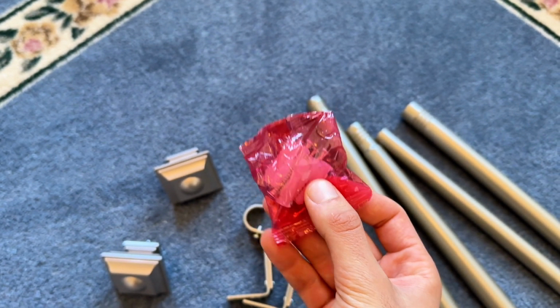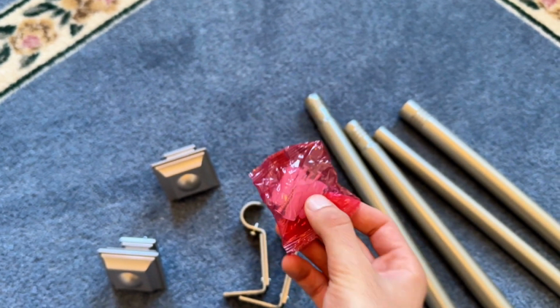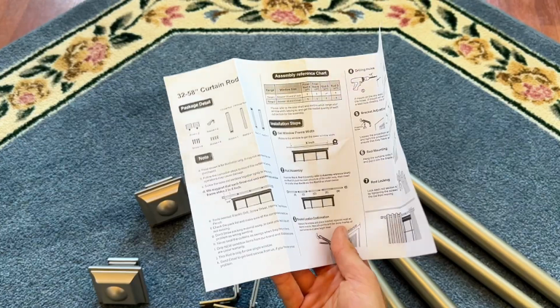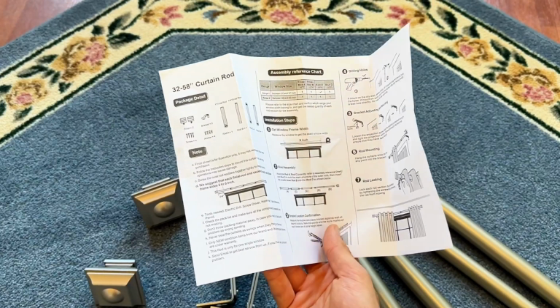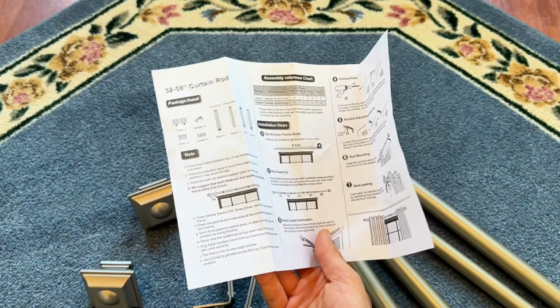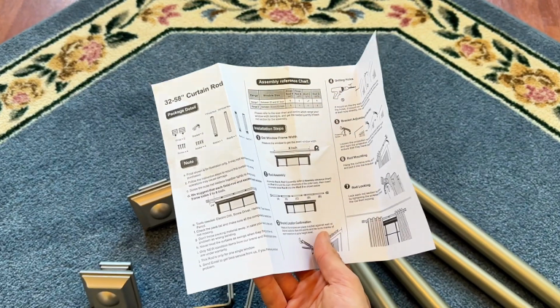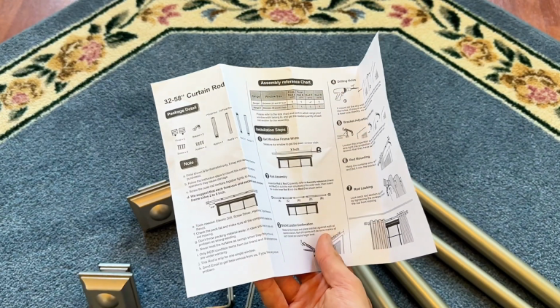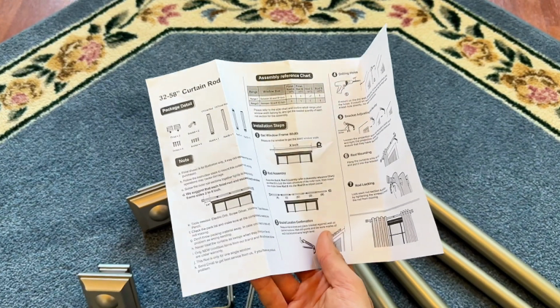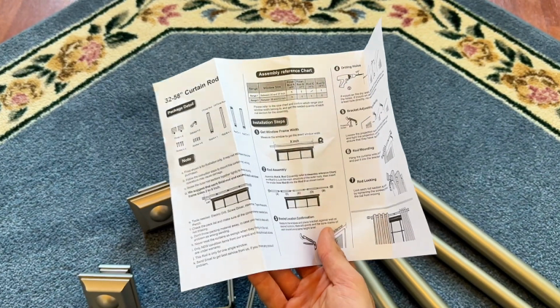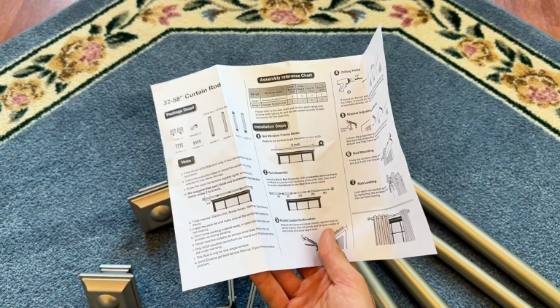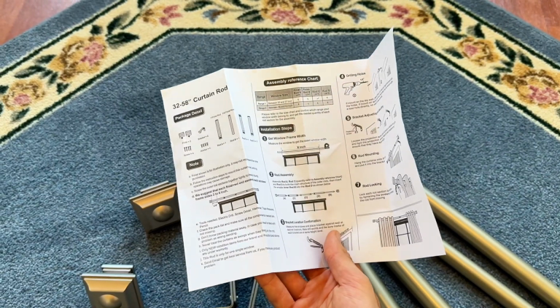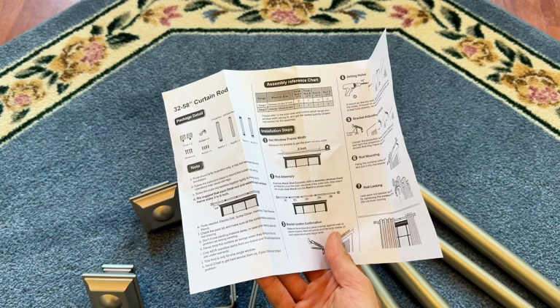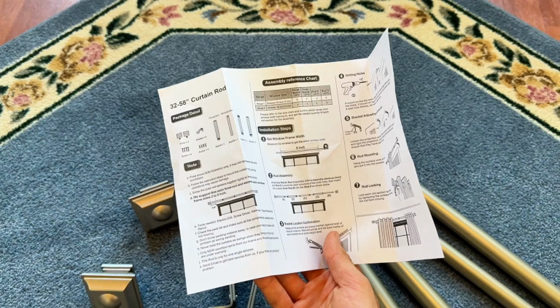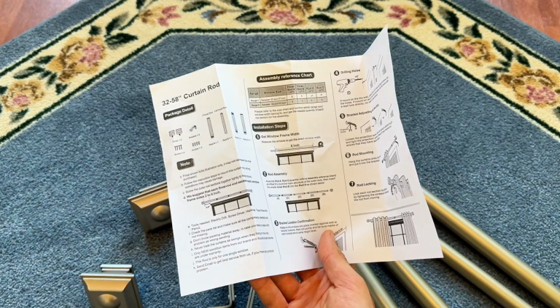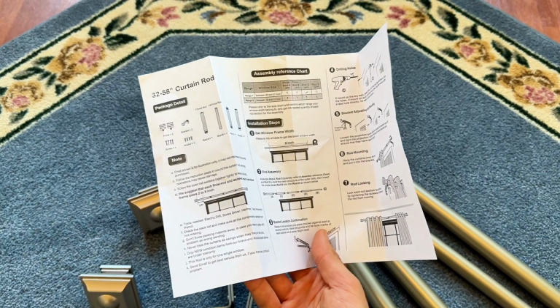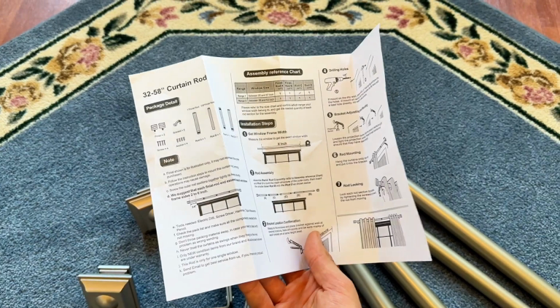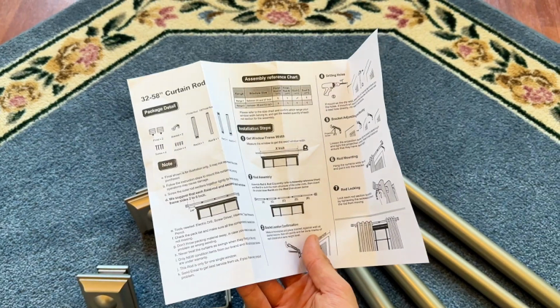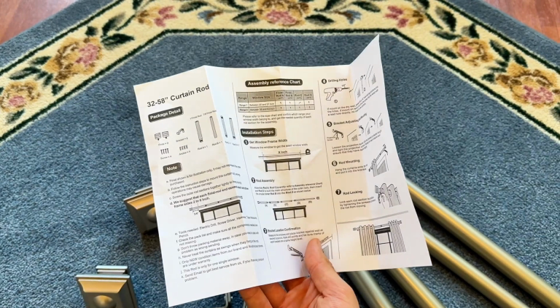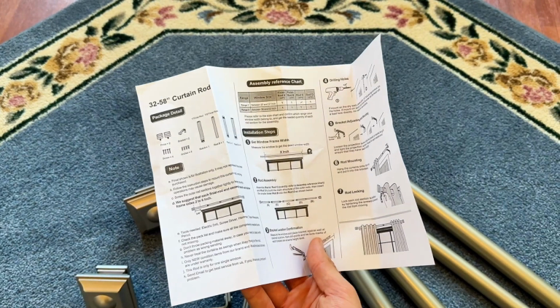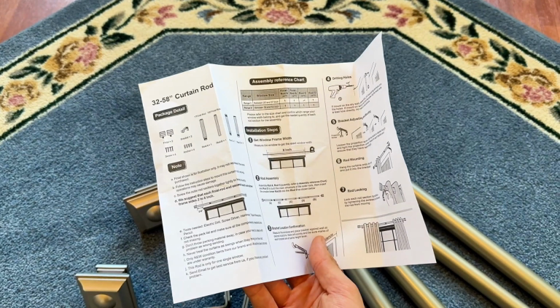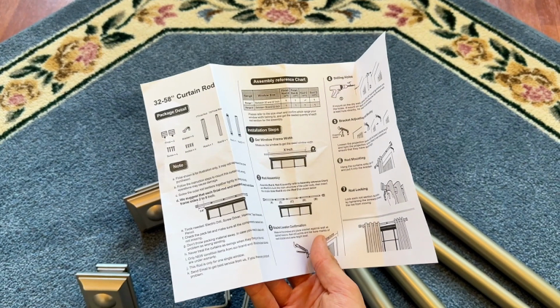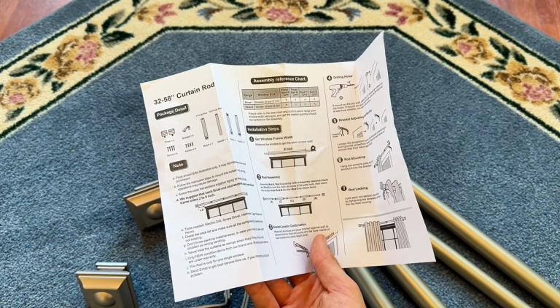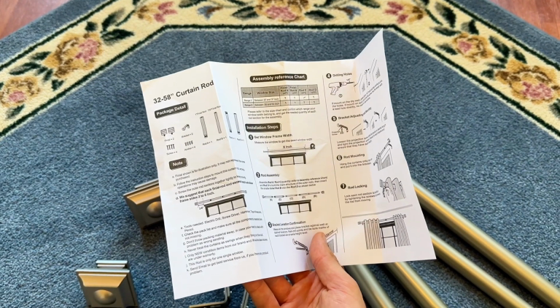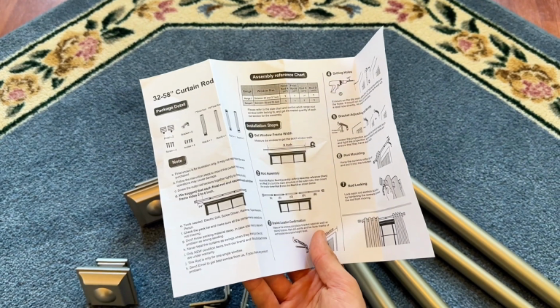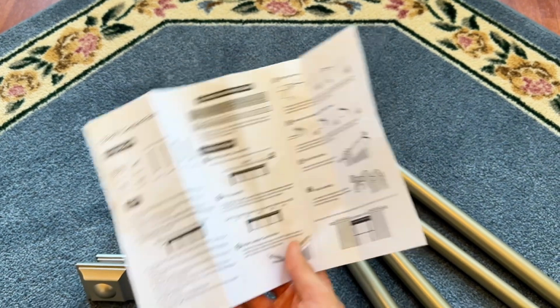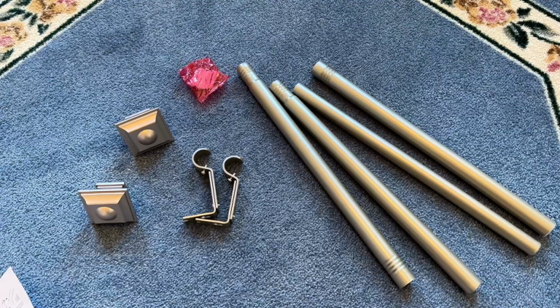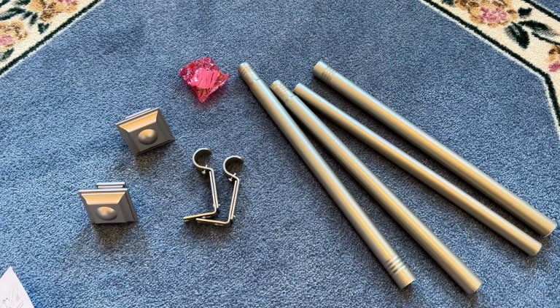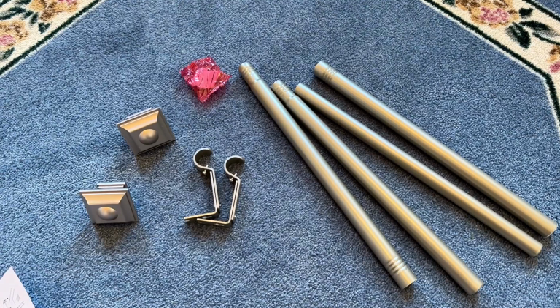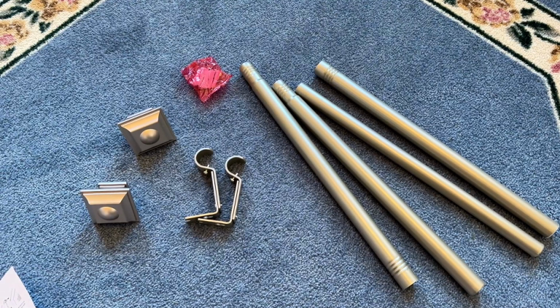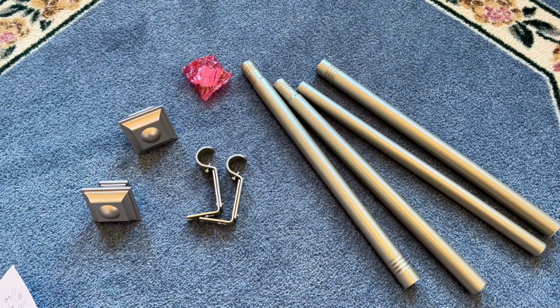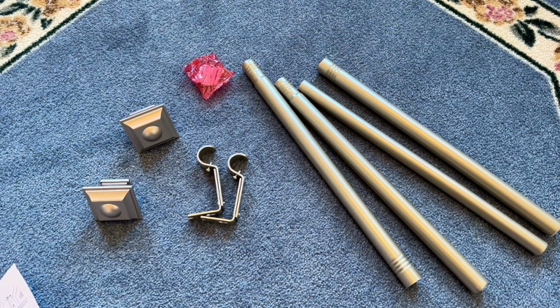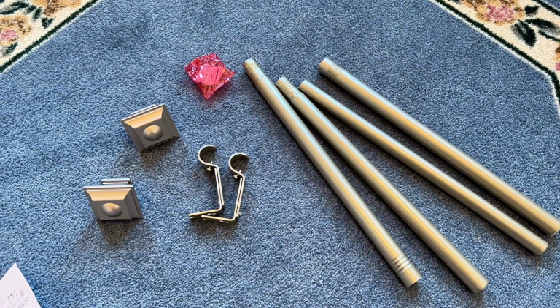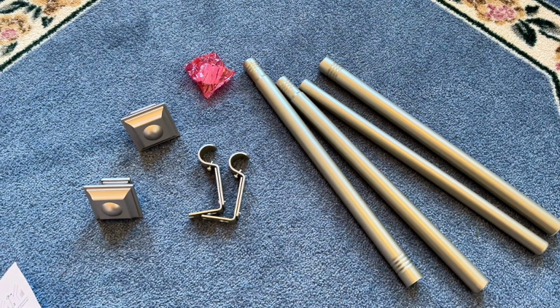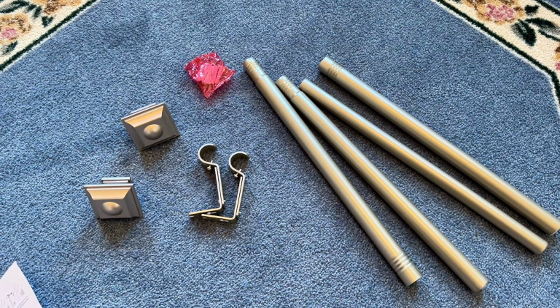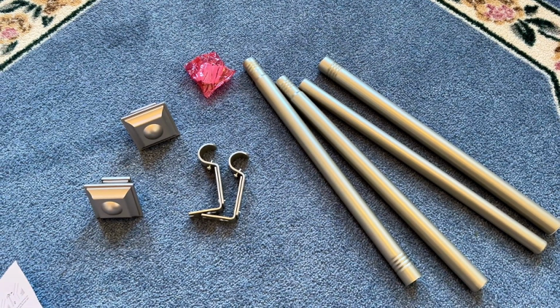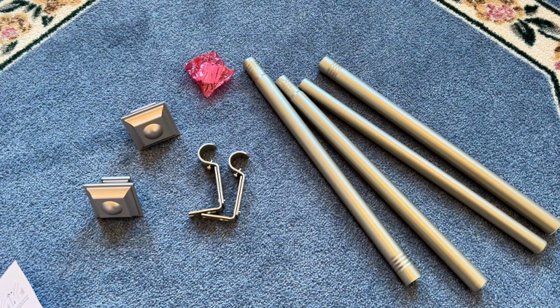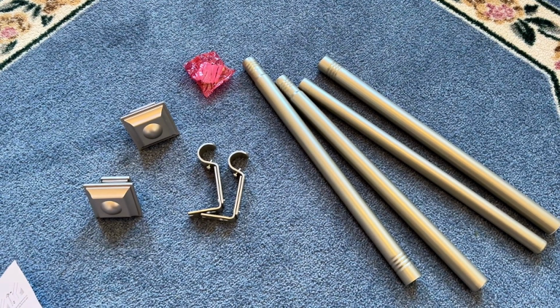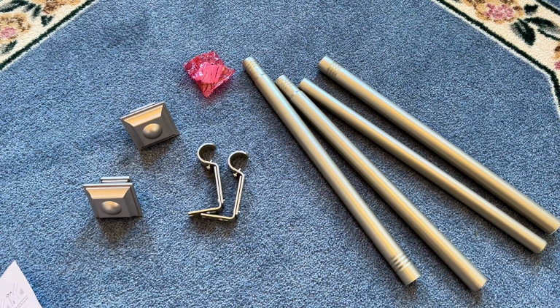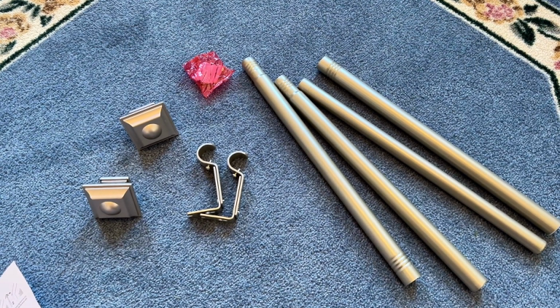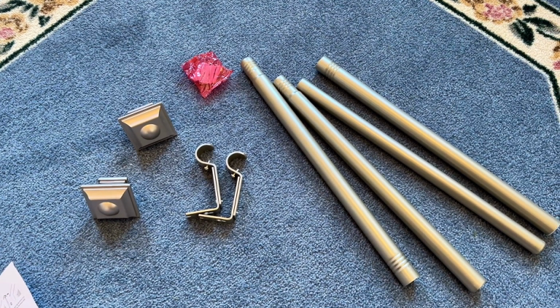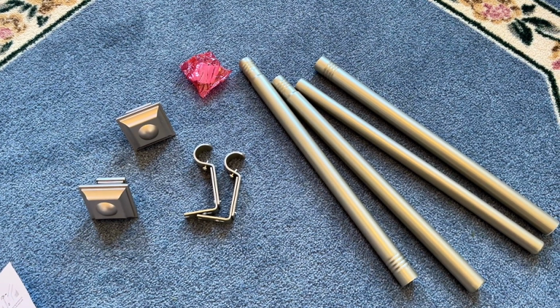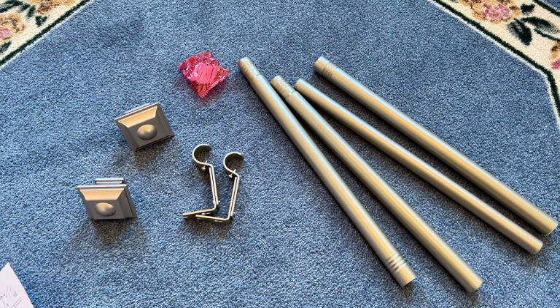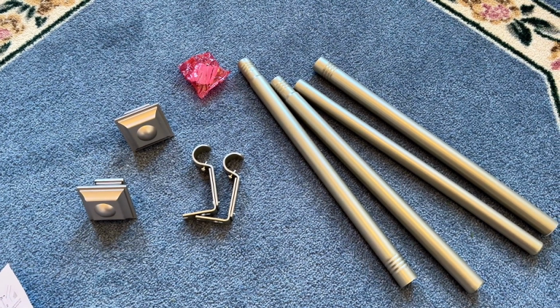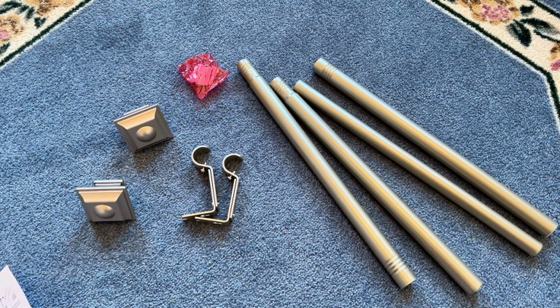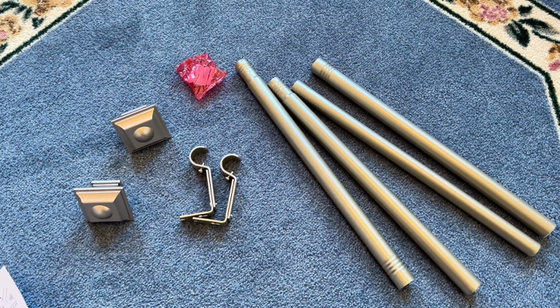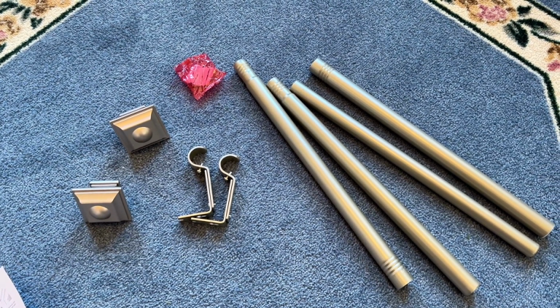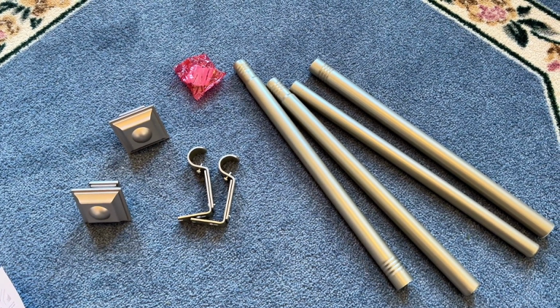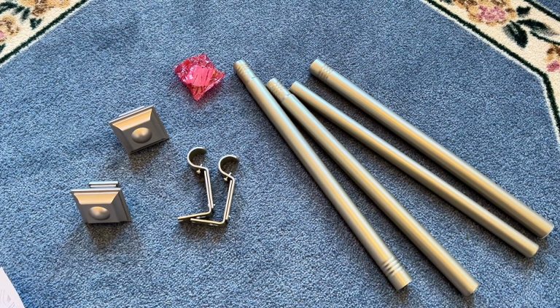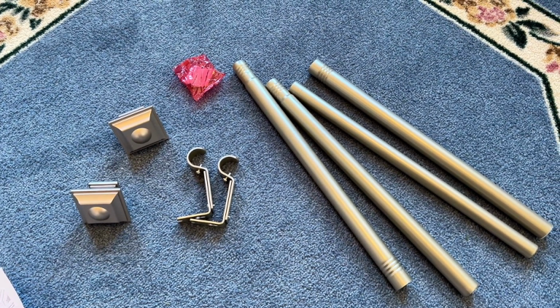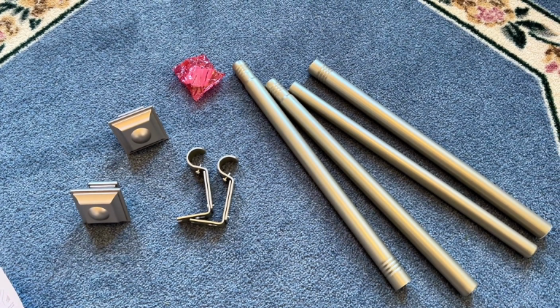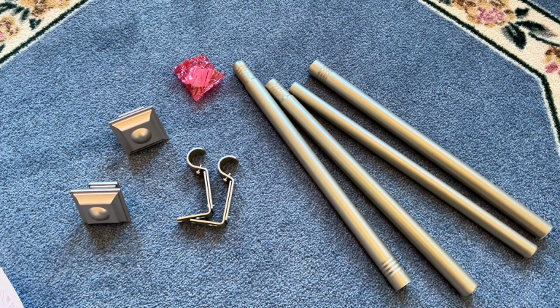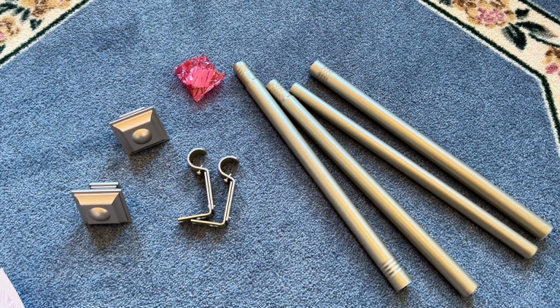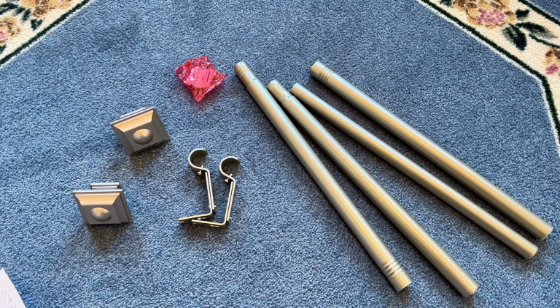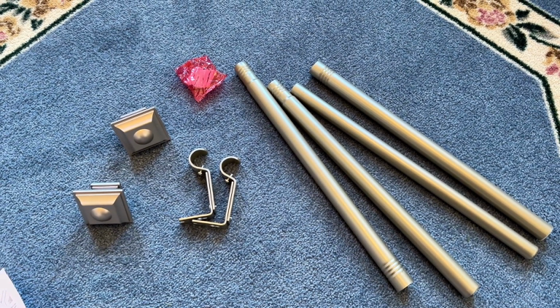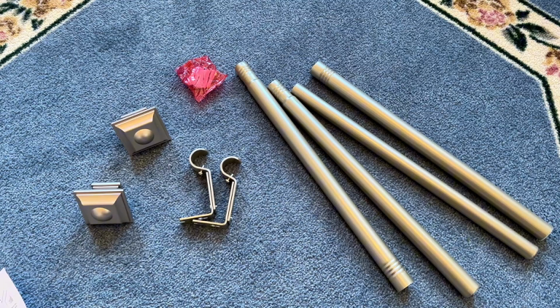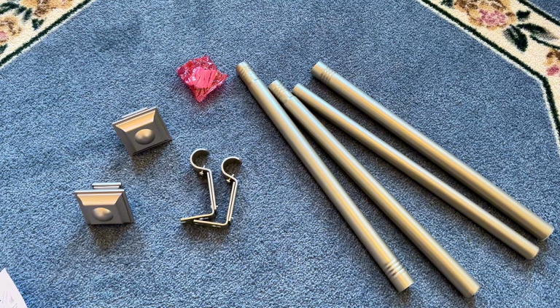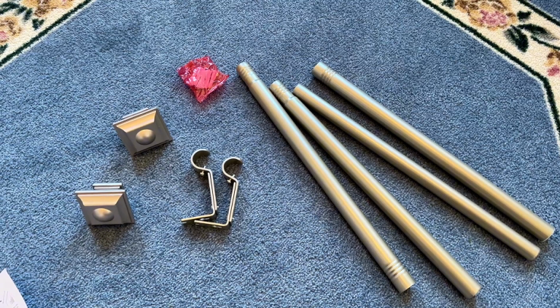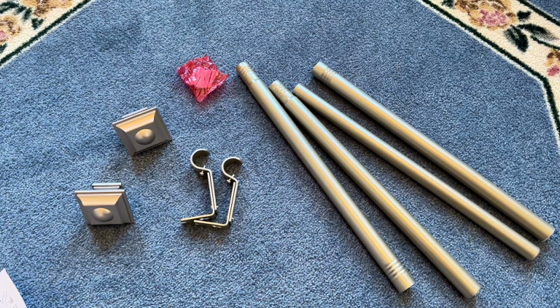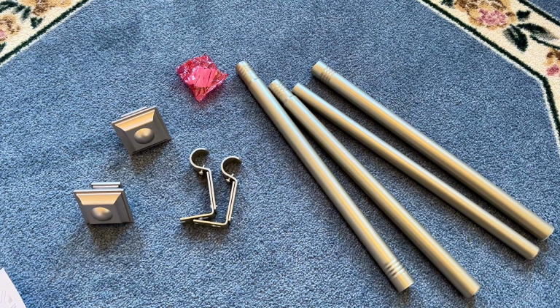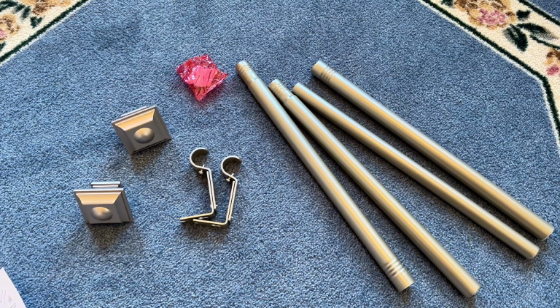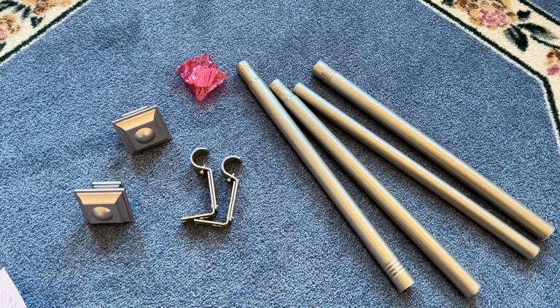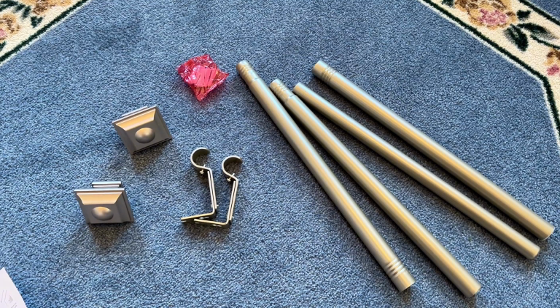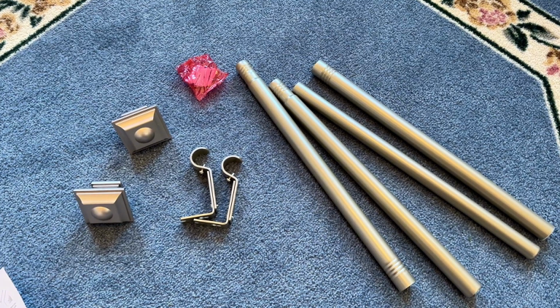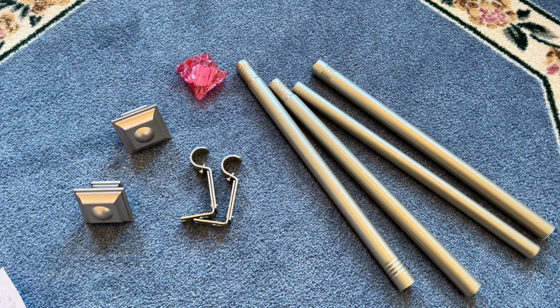You also get all the screws and drywall anchors that you will need, and easy-to-follow instructions. Quick disclaimer: I was paid to create this video, but I will only be sharing my honest opinions.